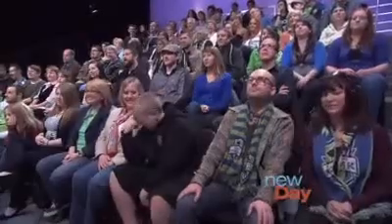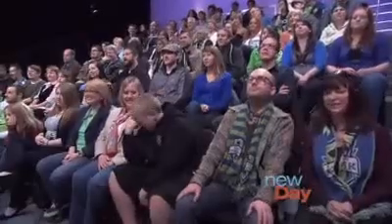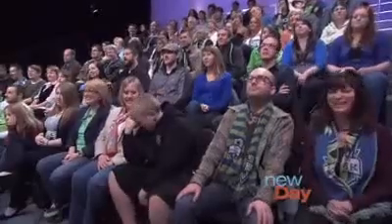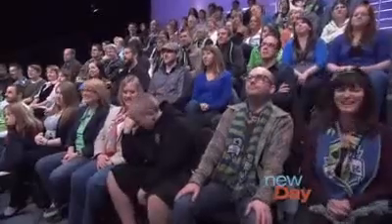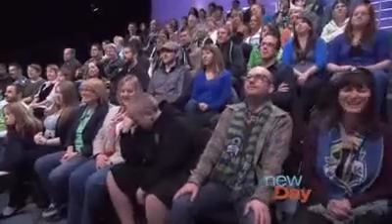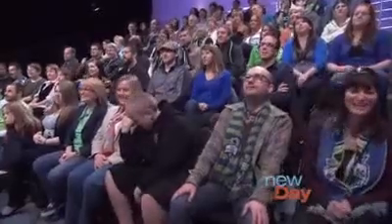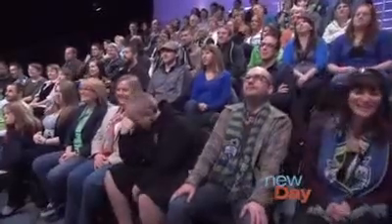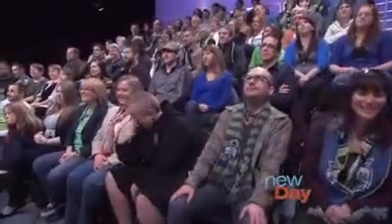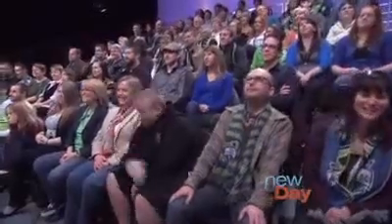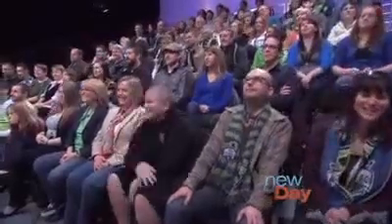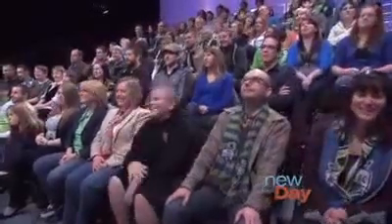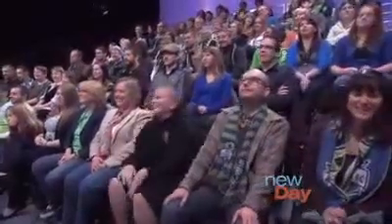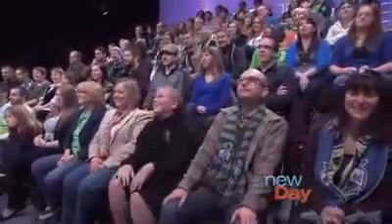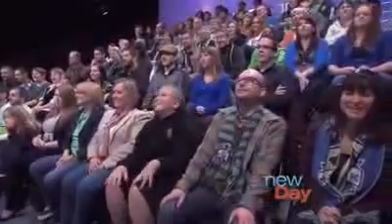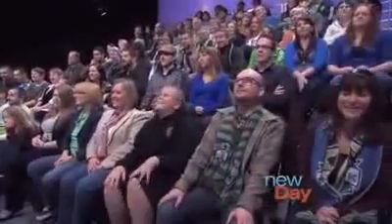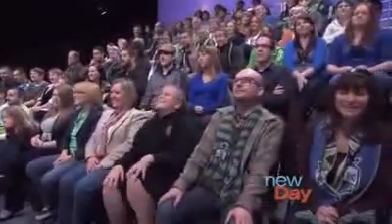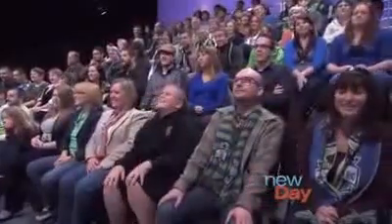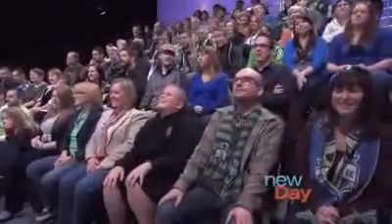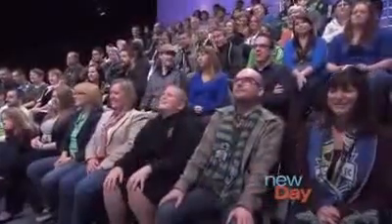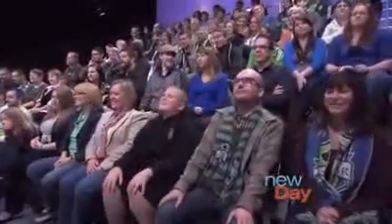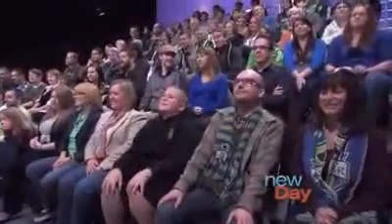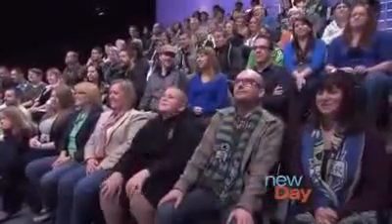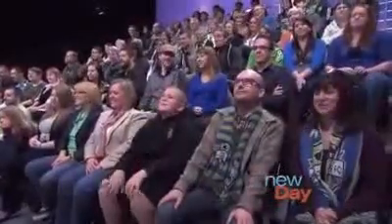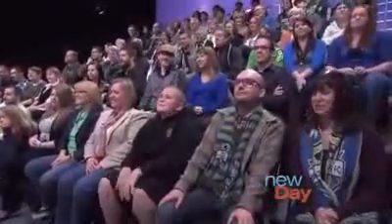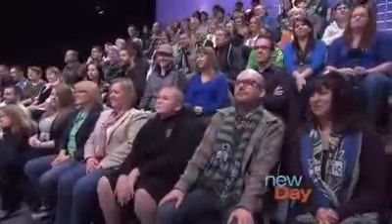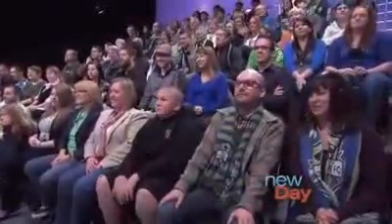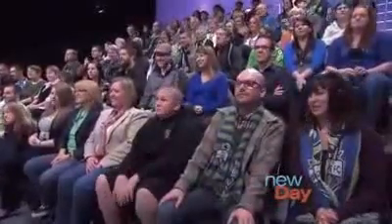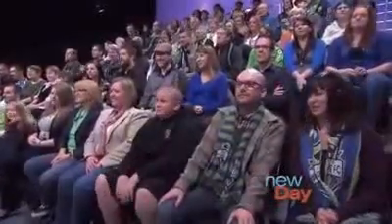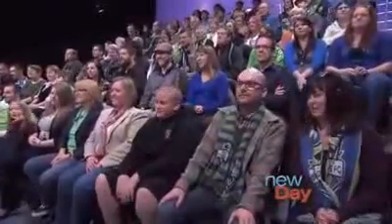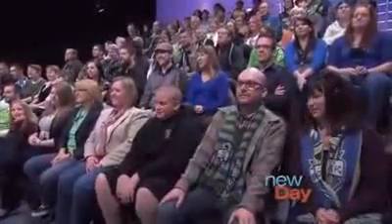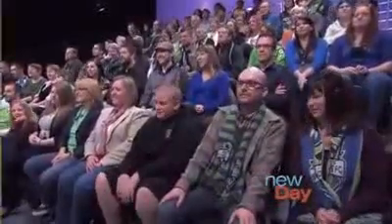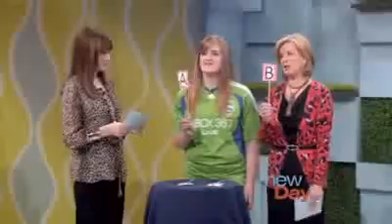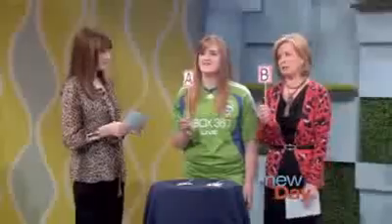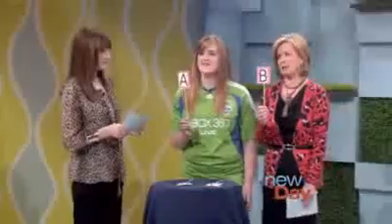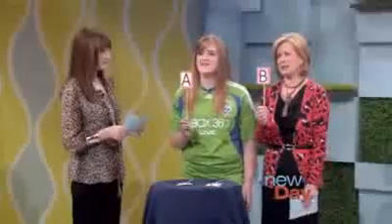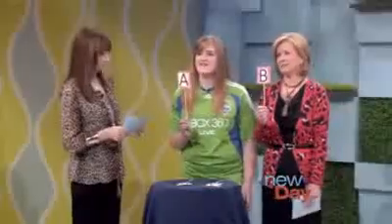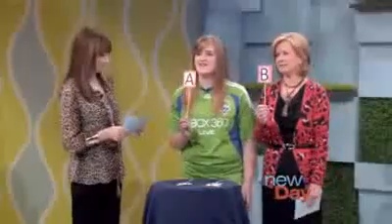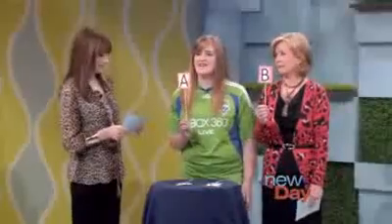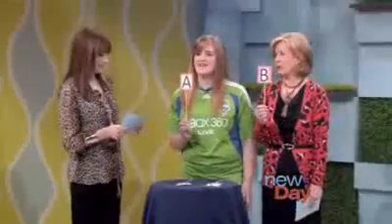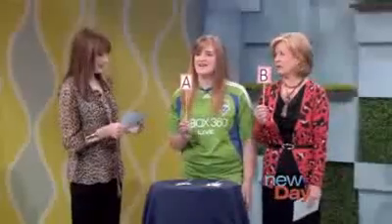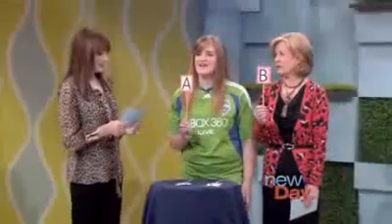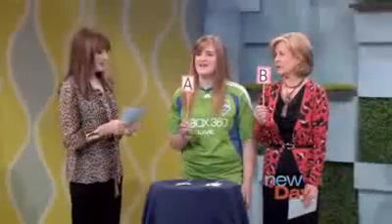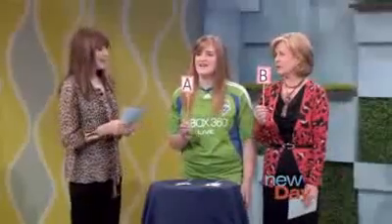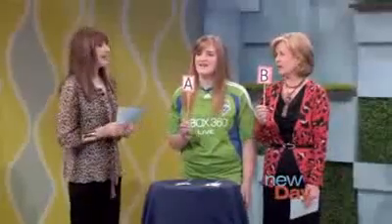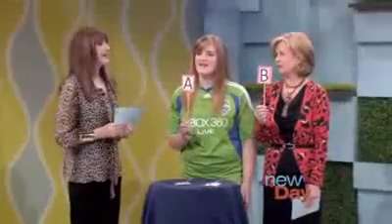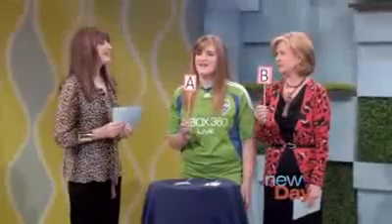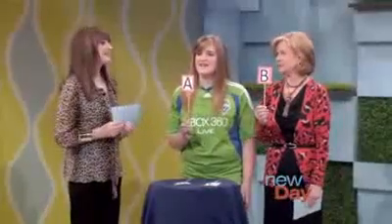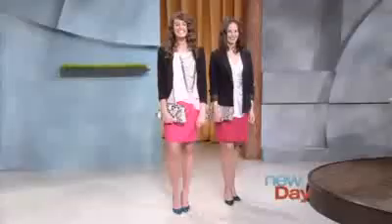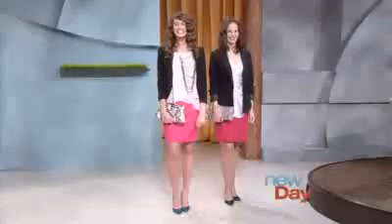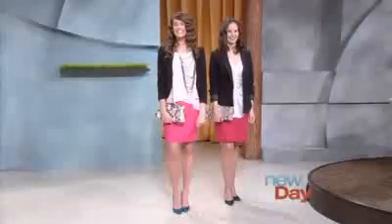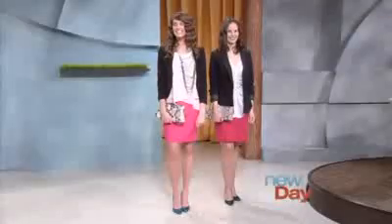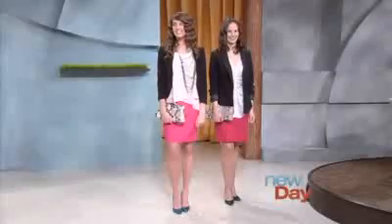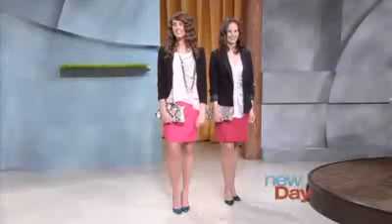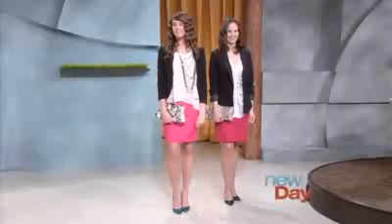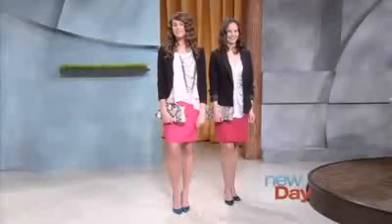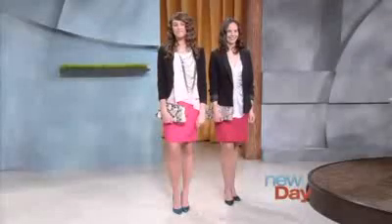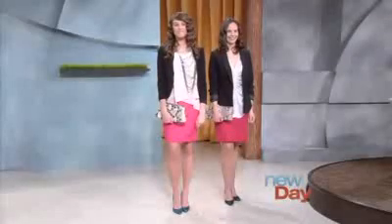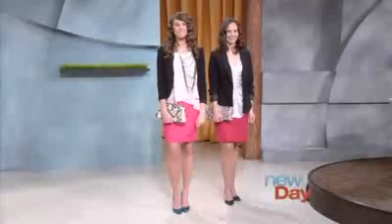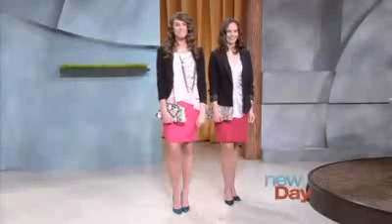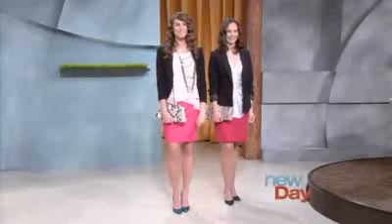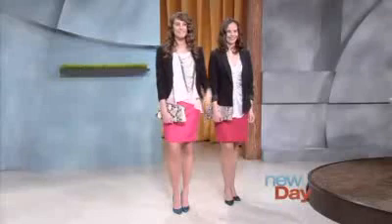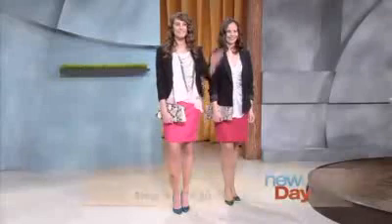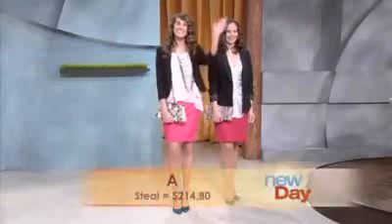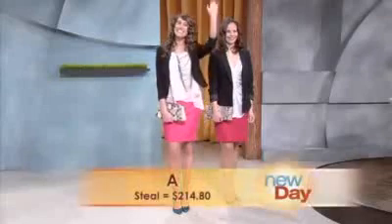I have absolutely no idea. I'm going to go with the audience, I'll do B. One of us will be right. The steal look is A.